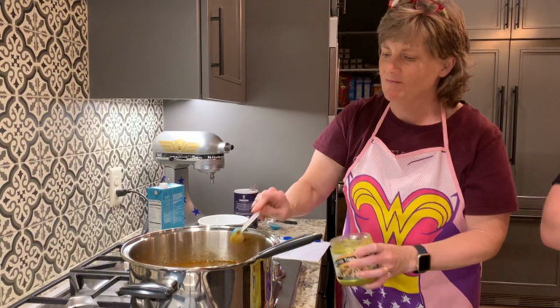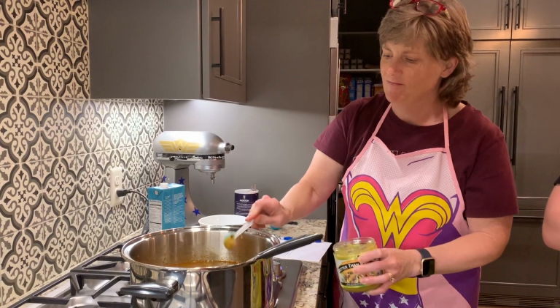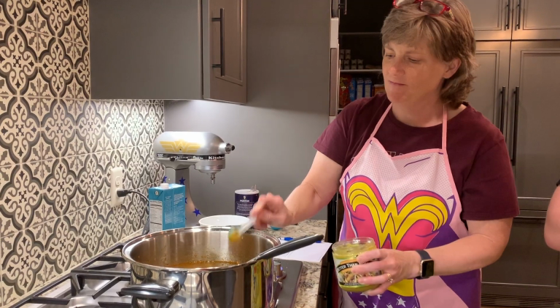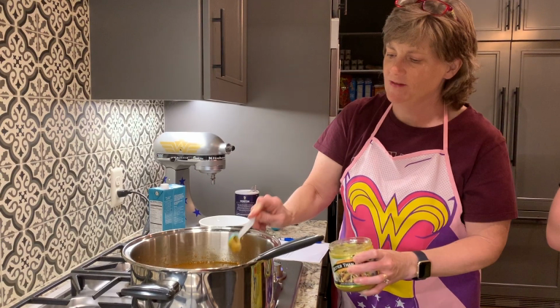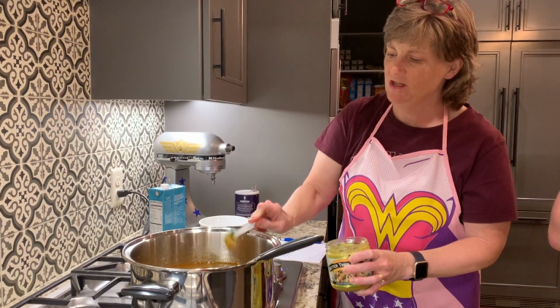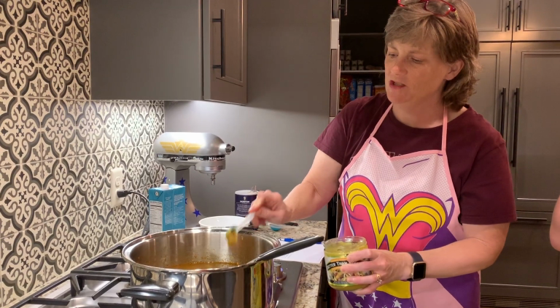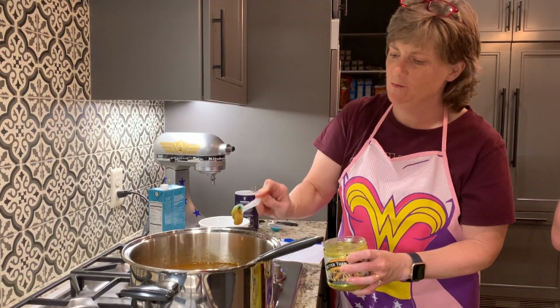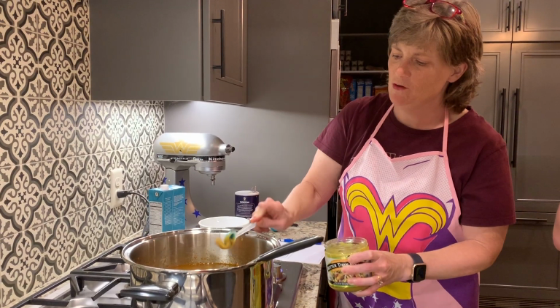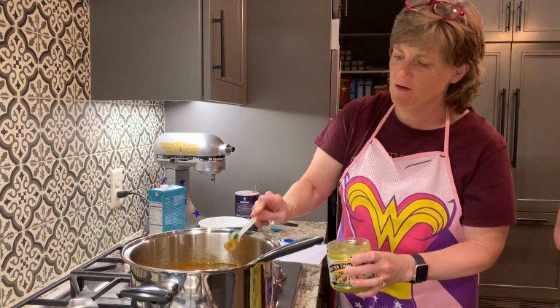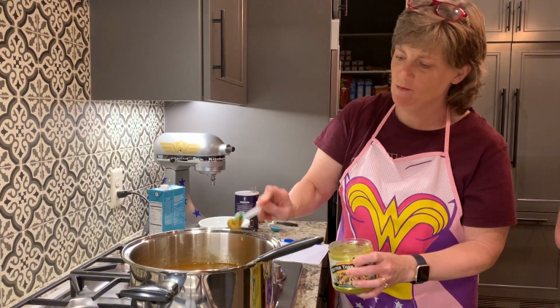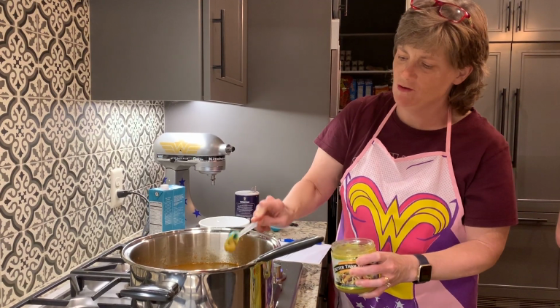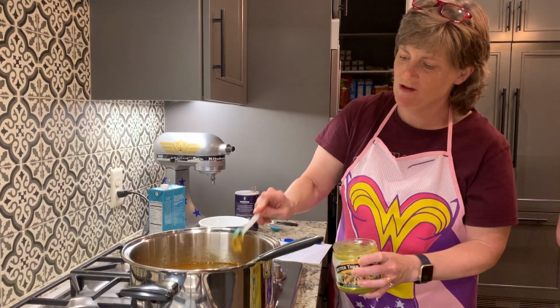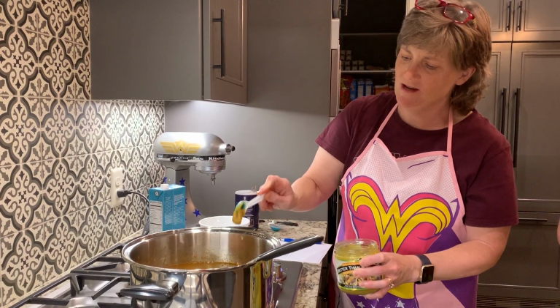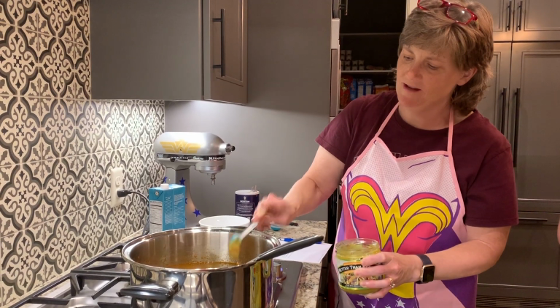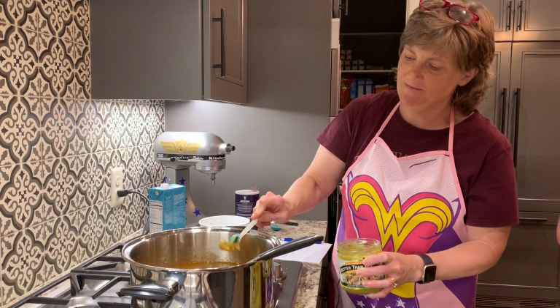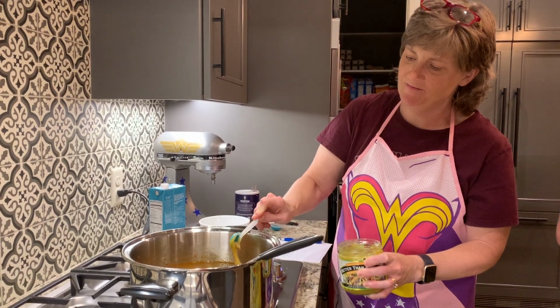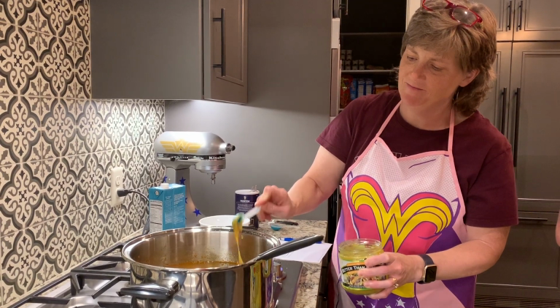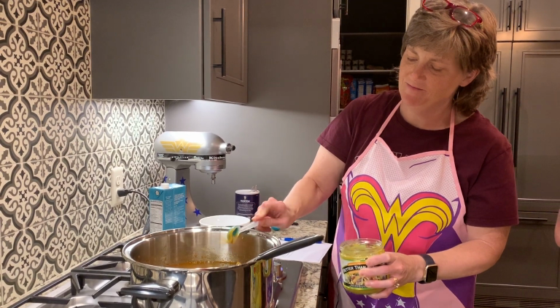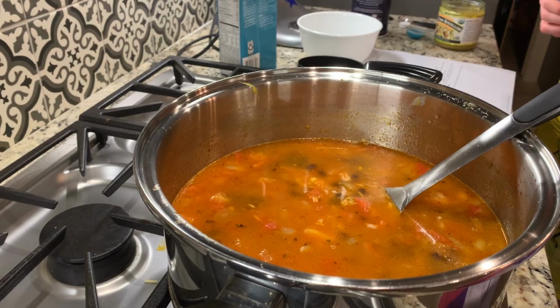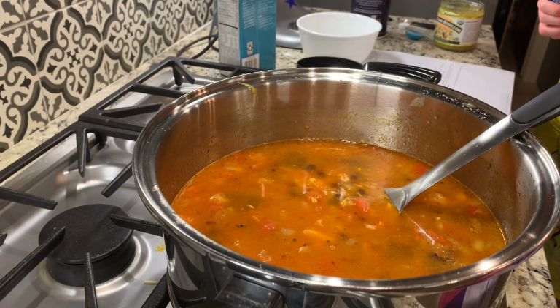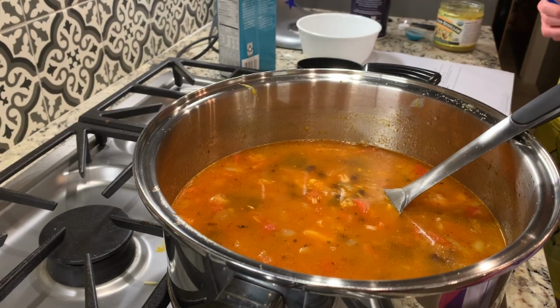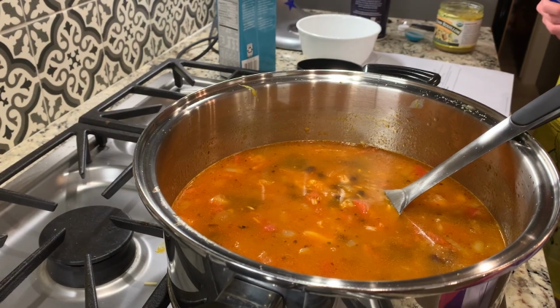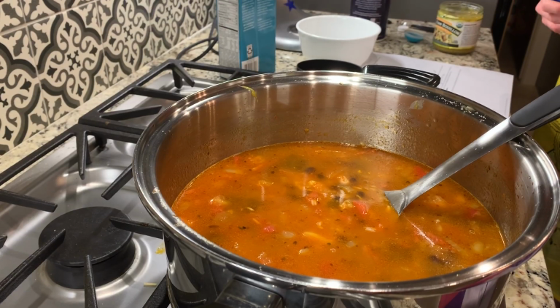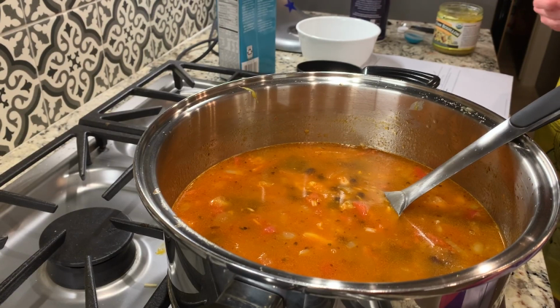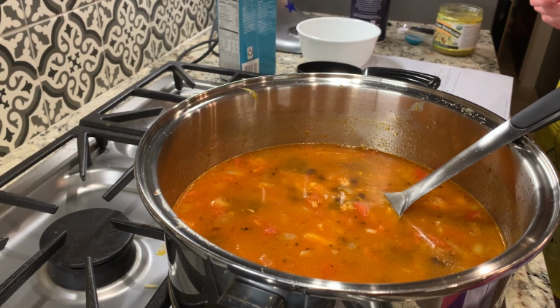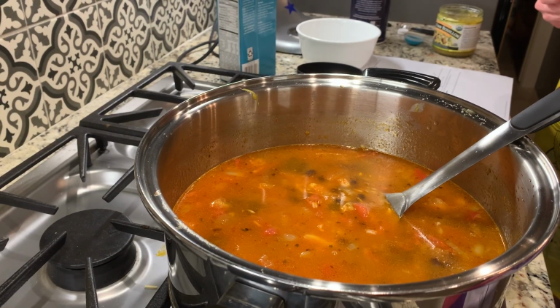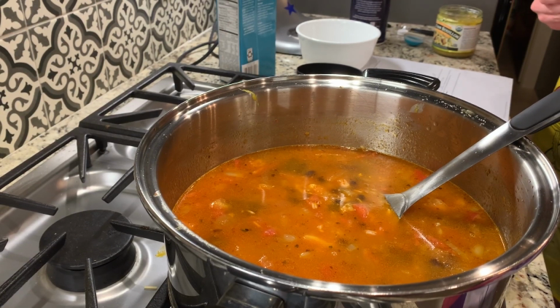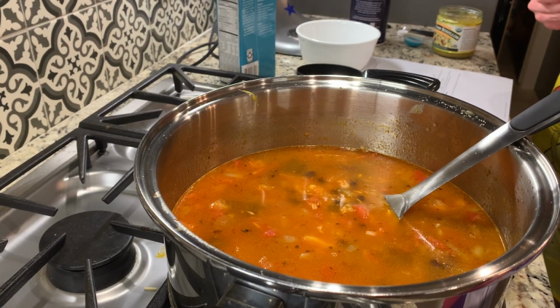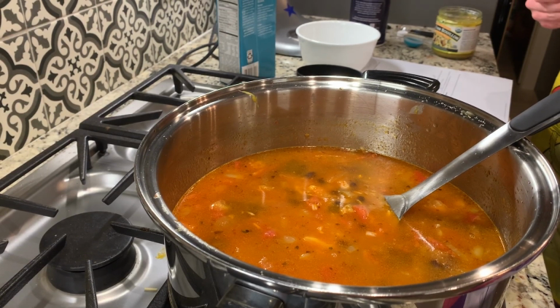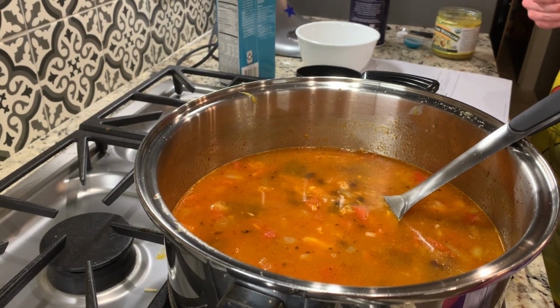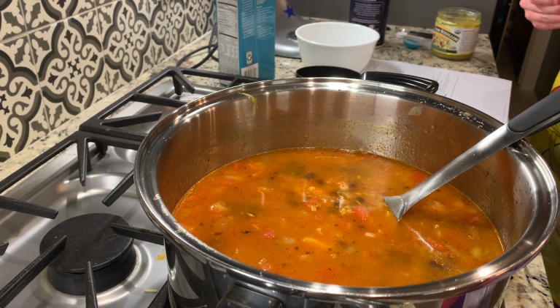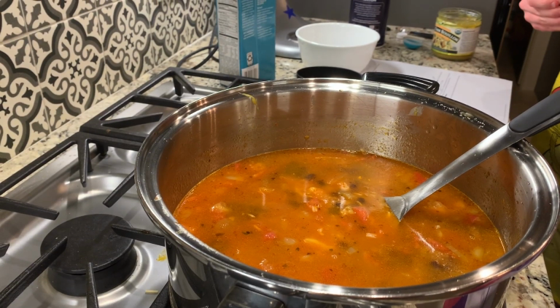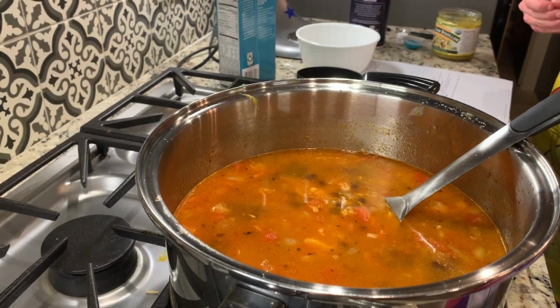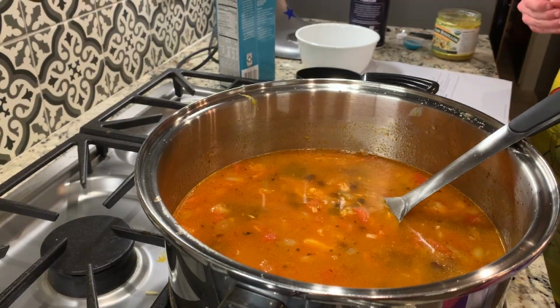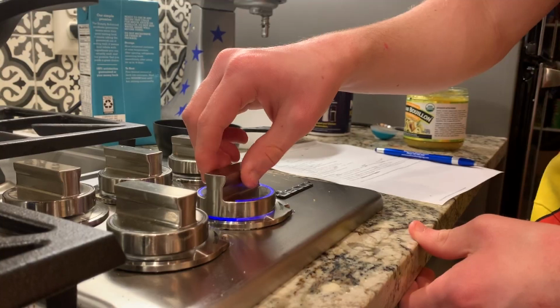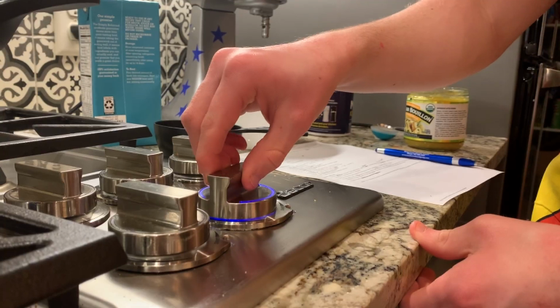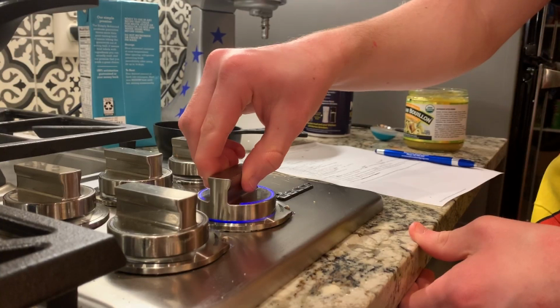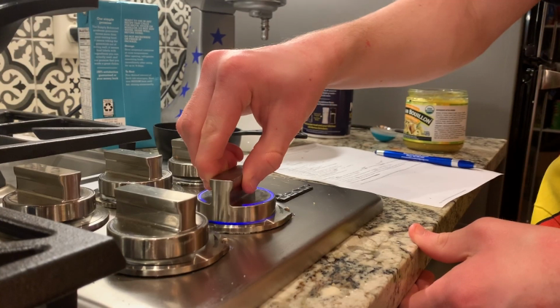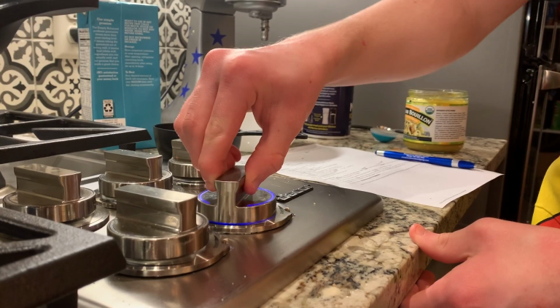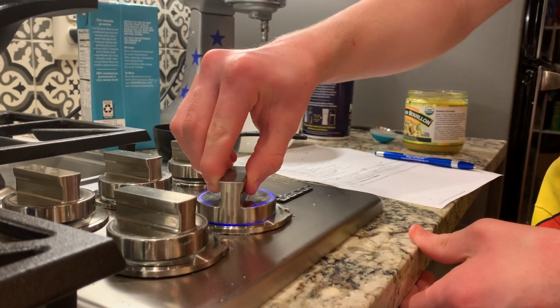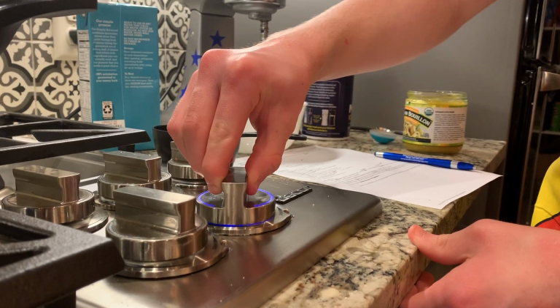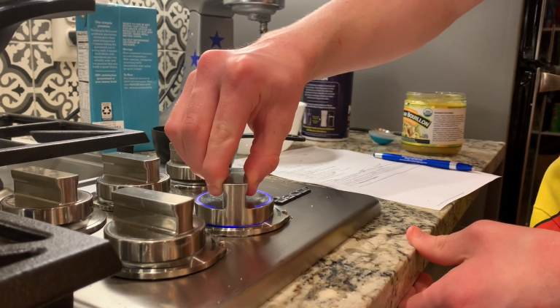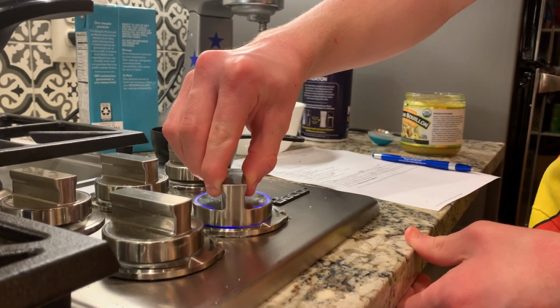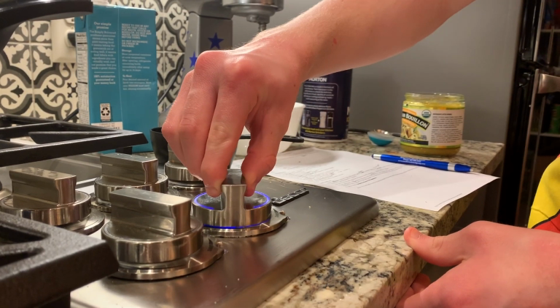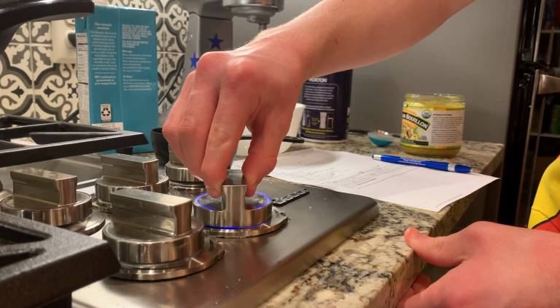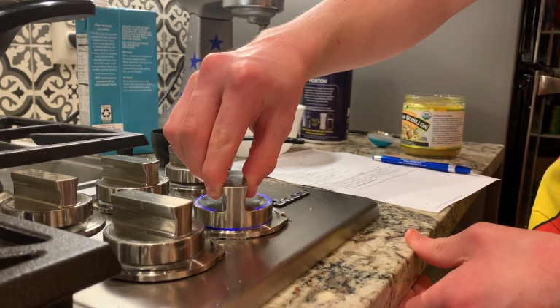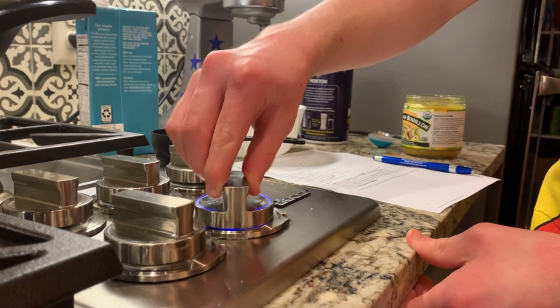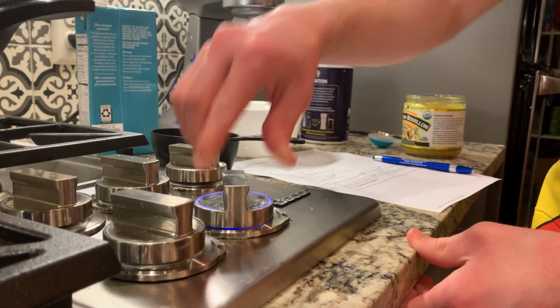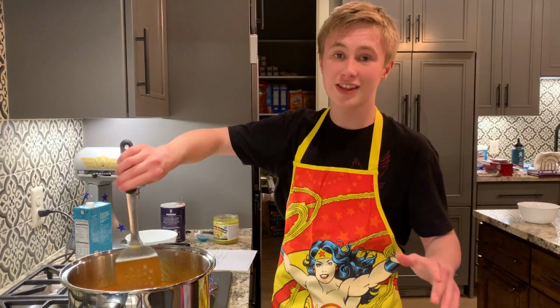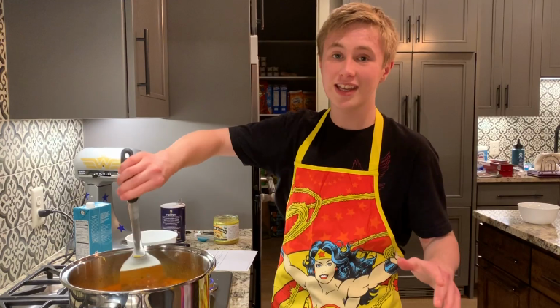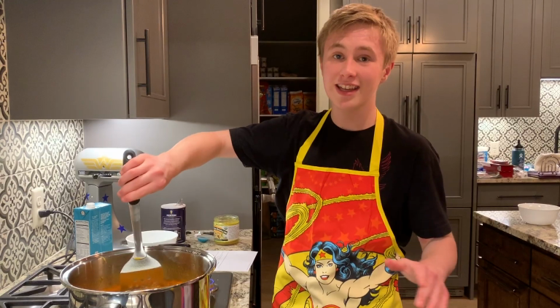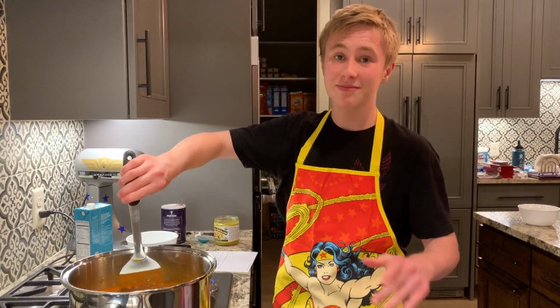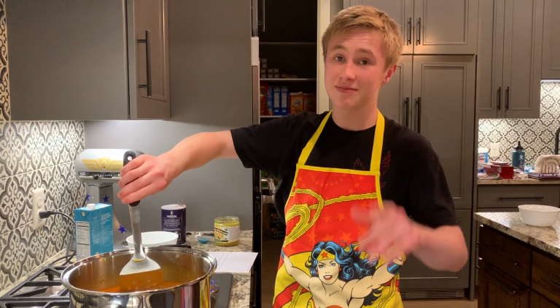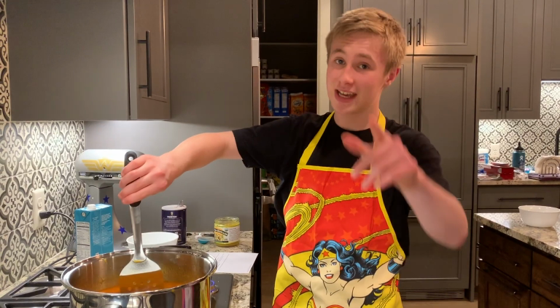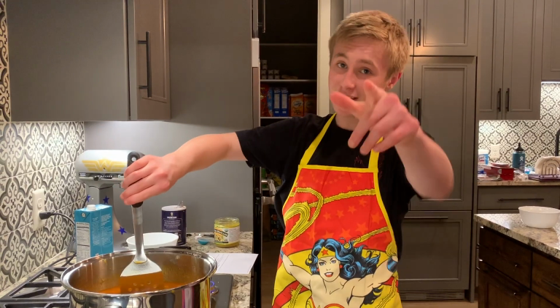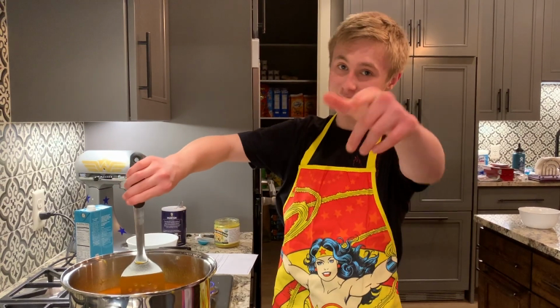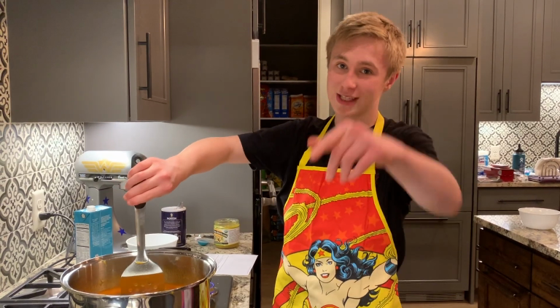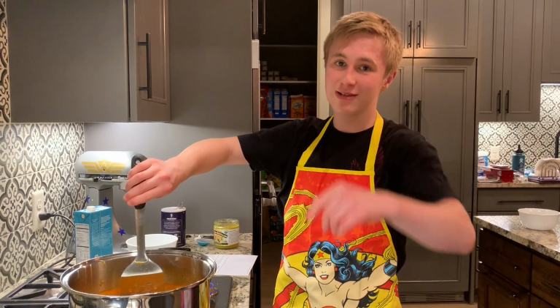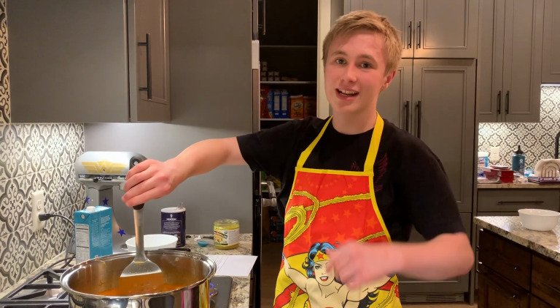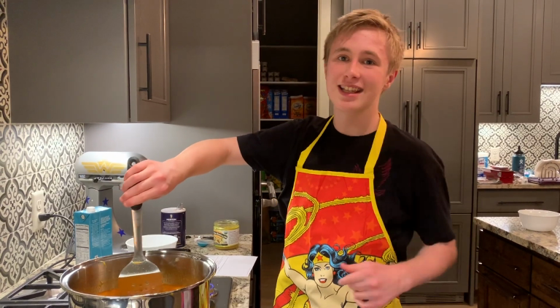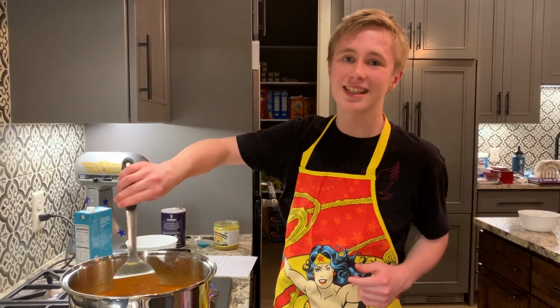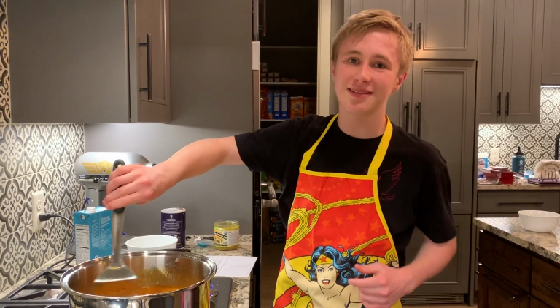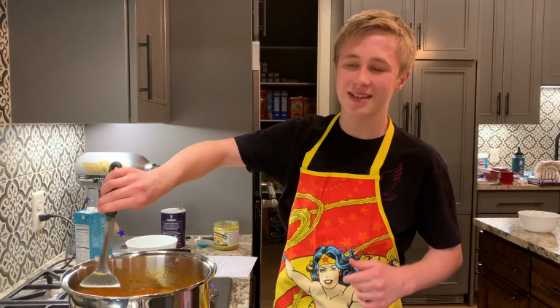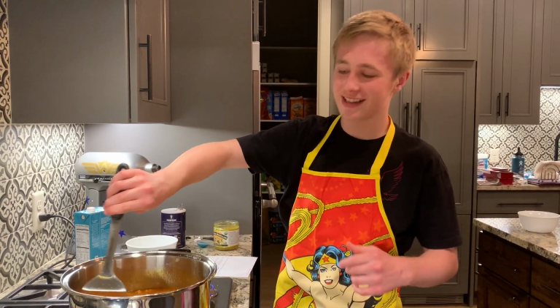I'm just pouring the bouillon. Alright, so we're going to bring it to a boil and reduce the heat.